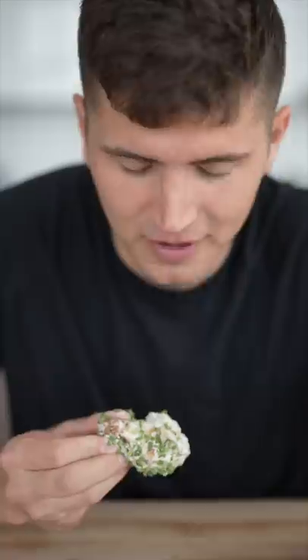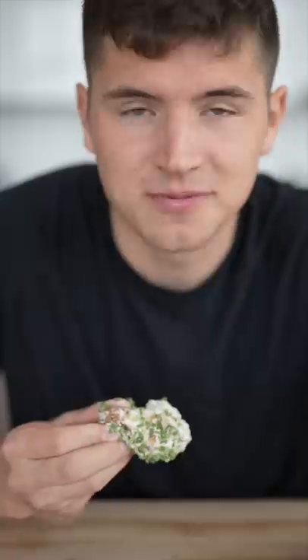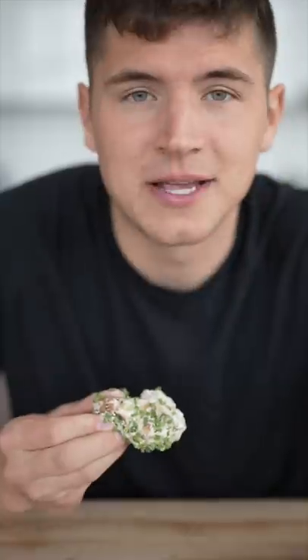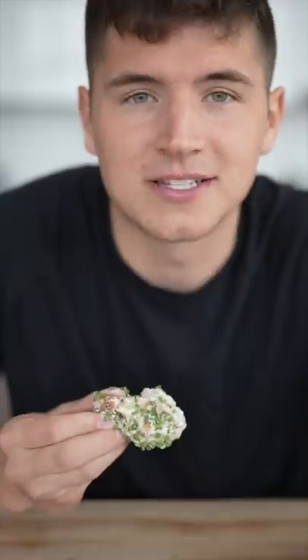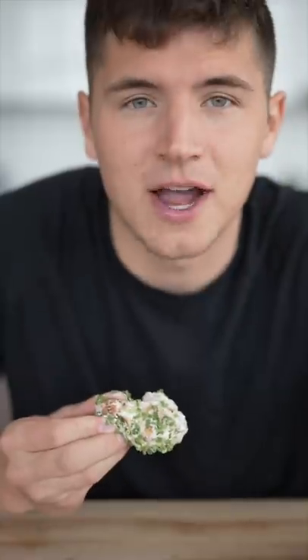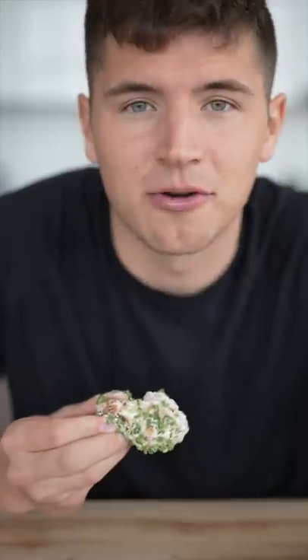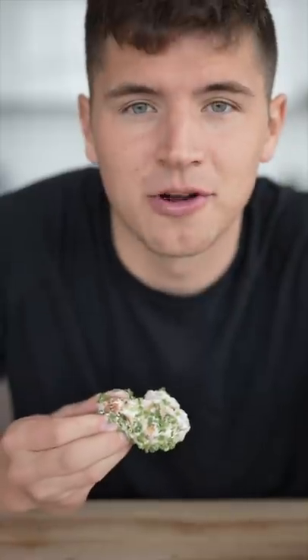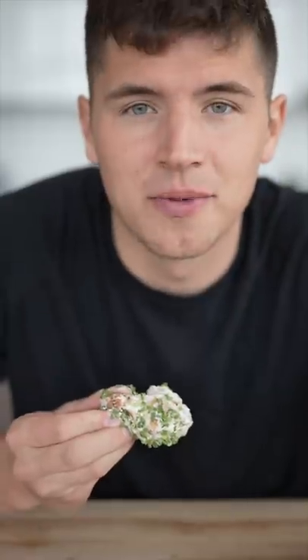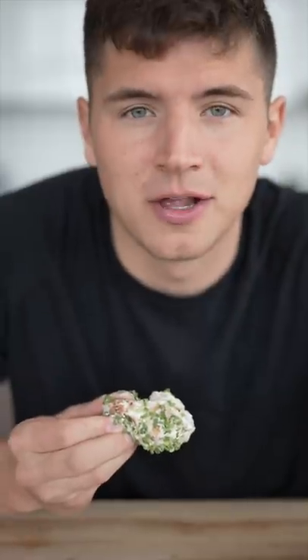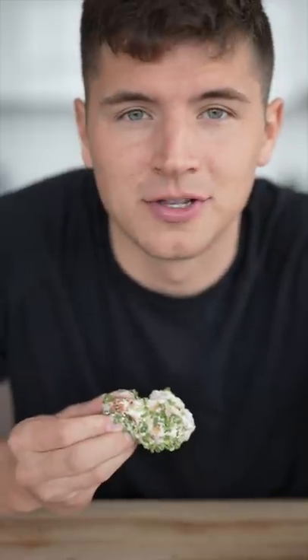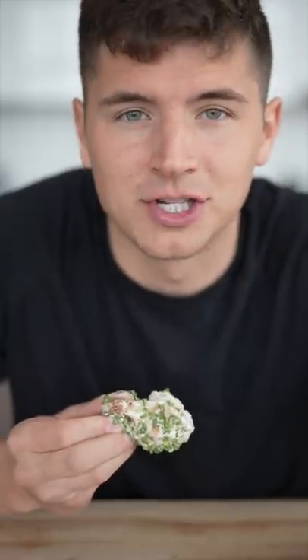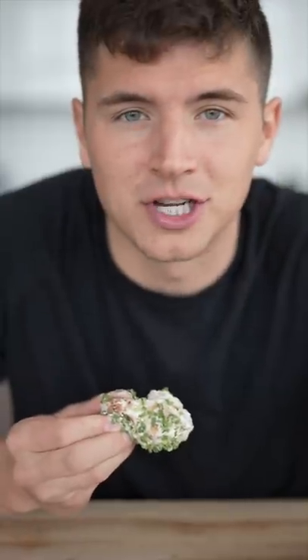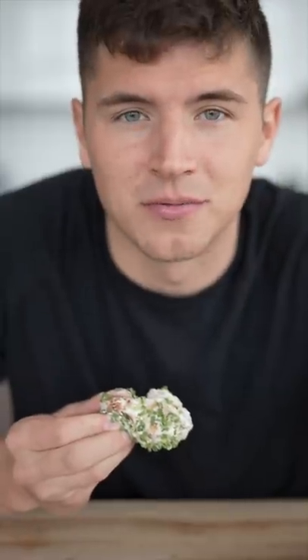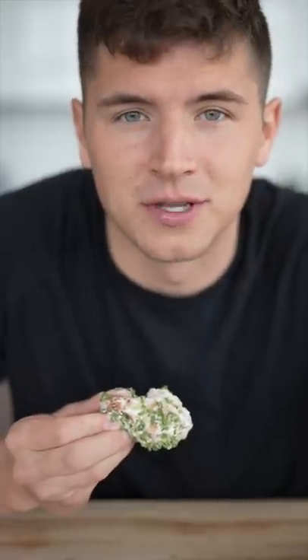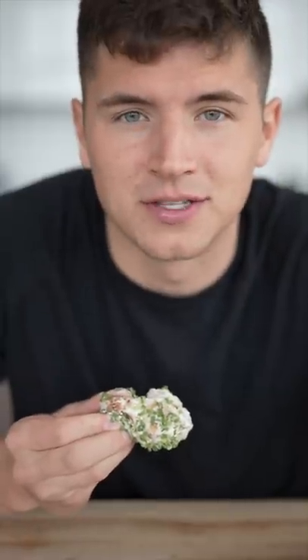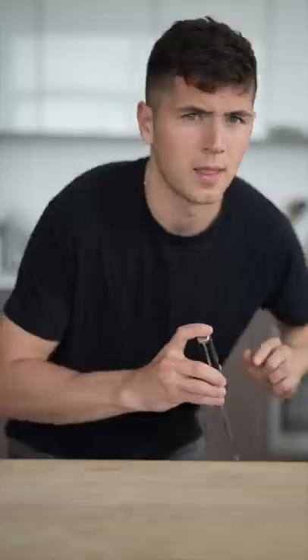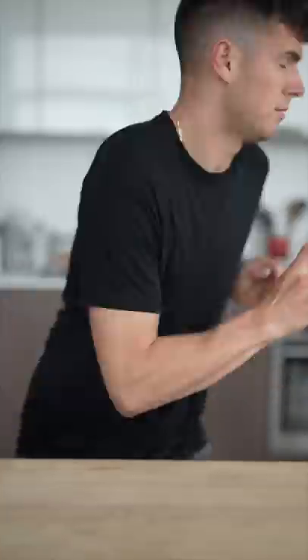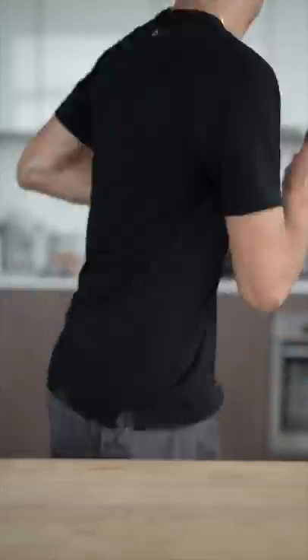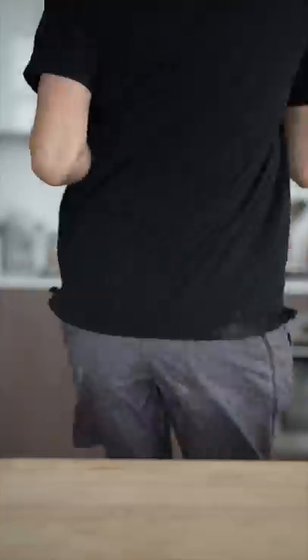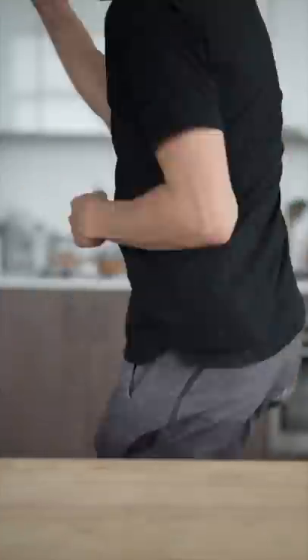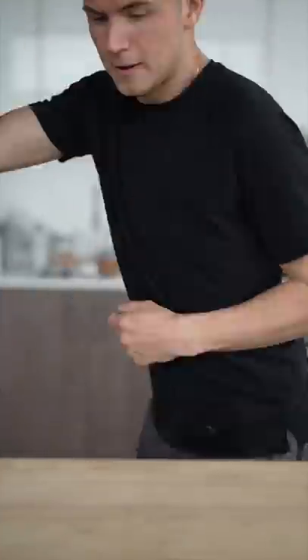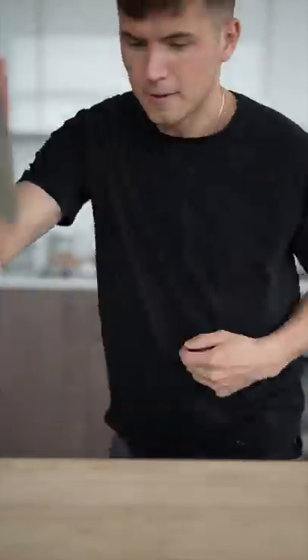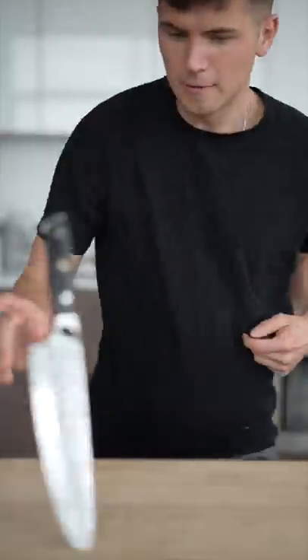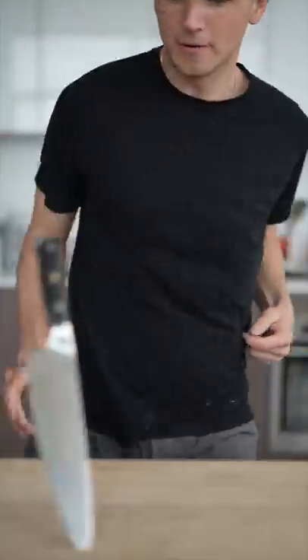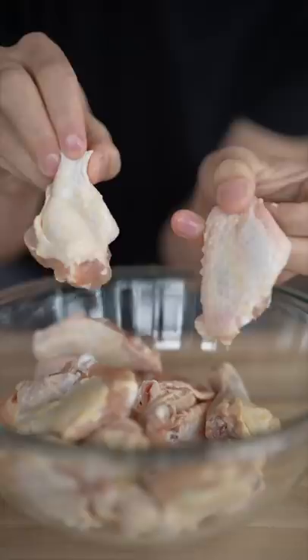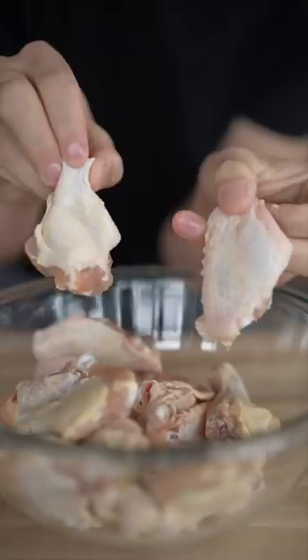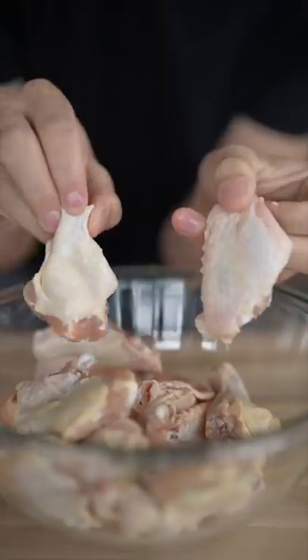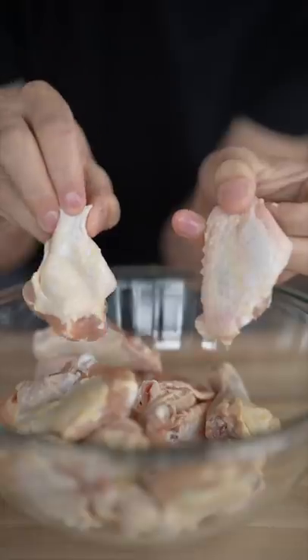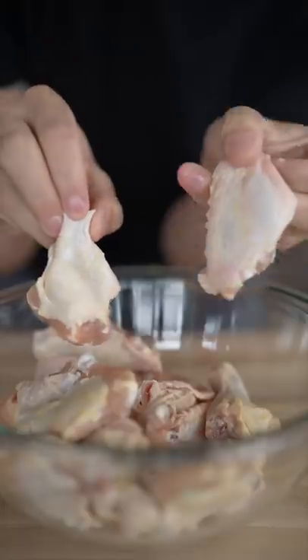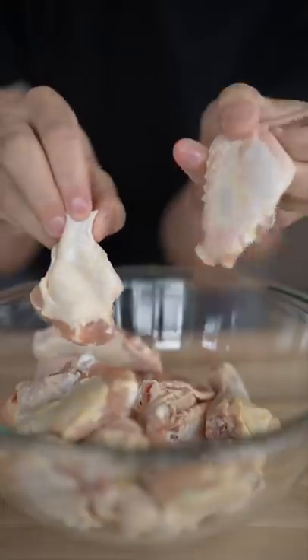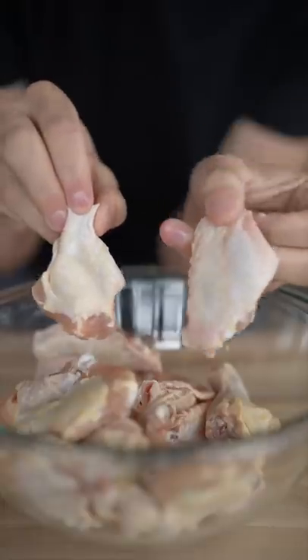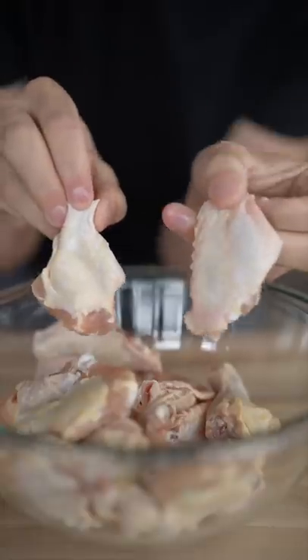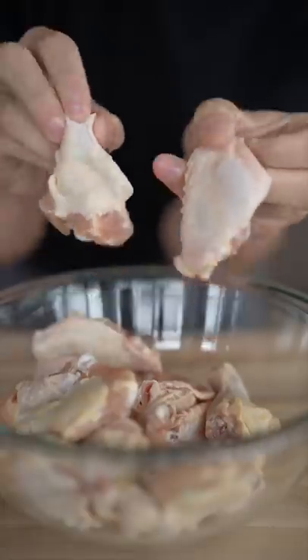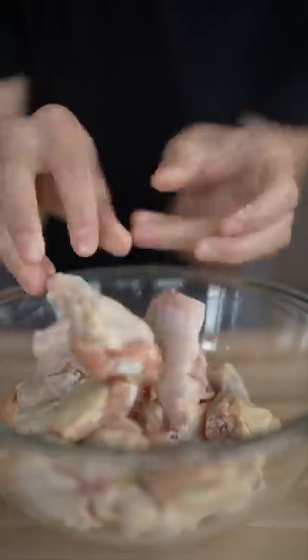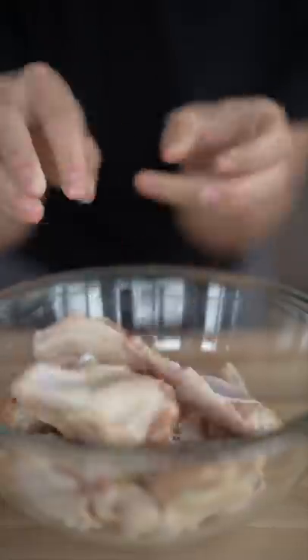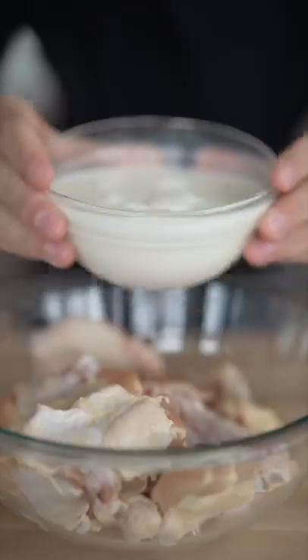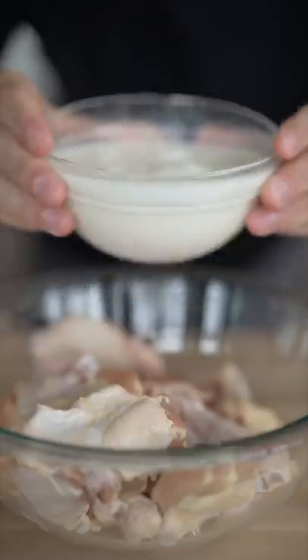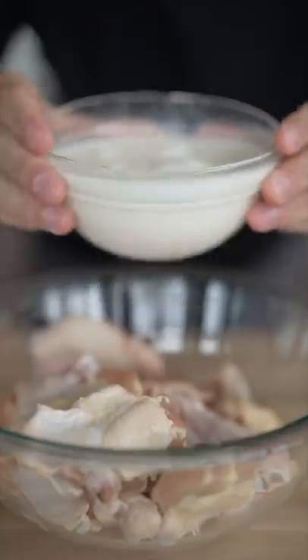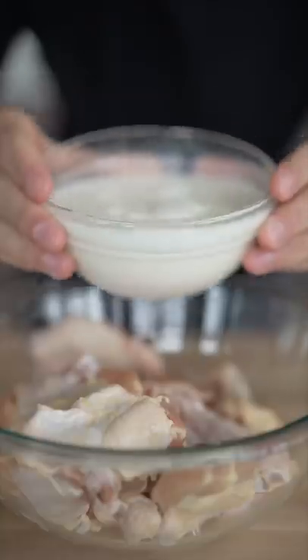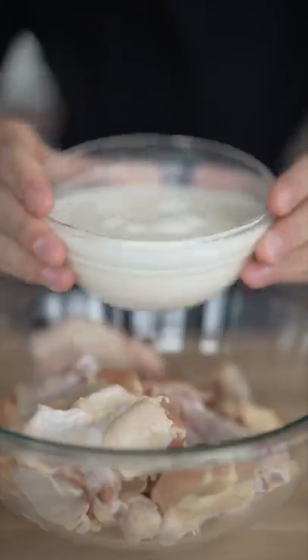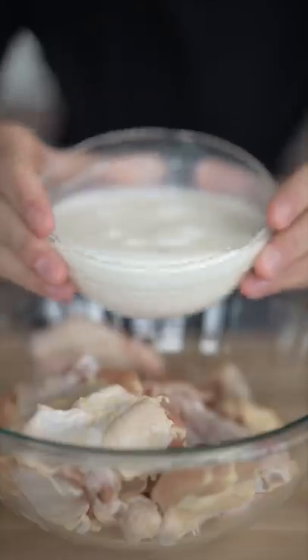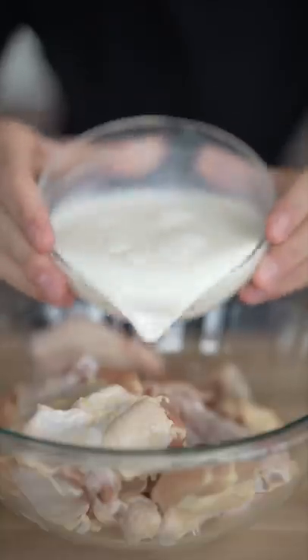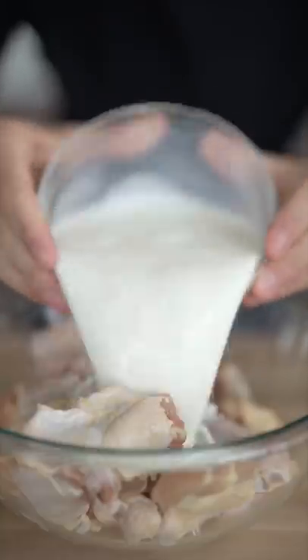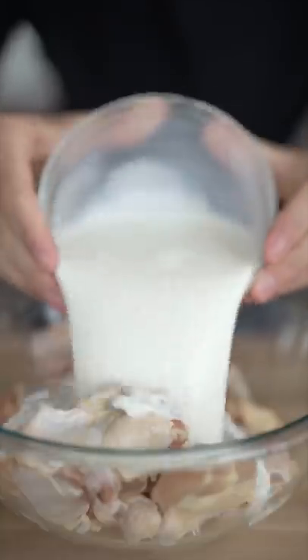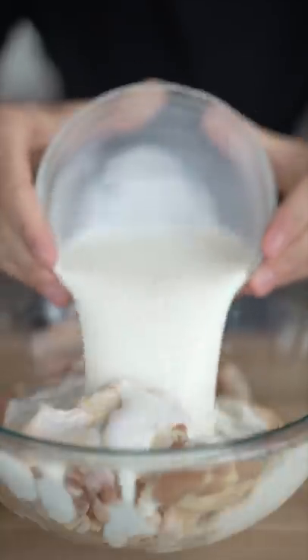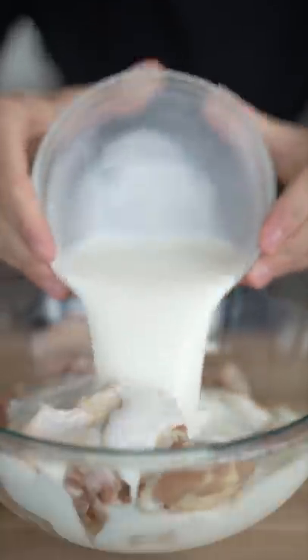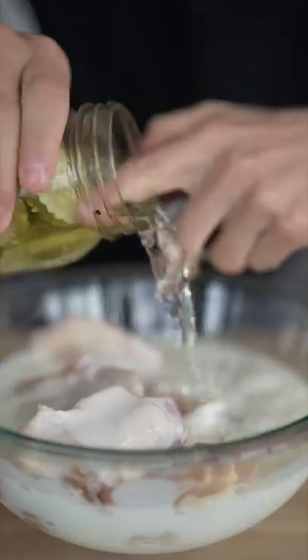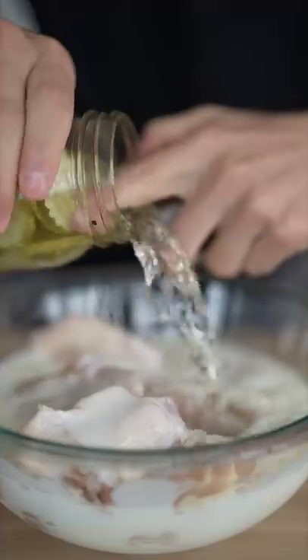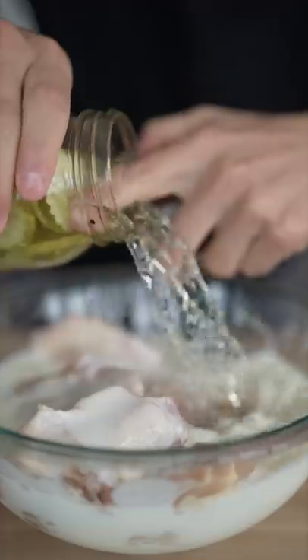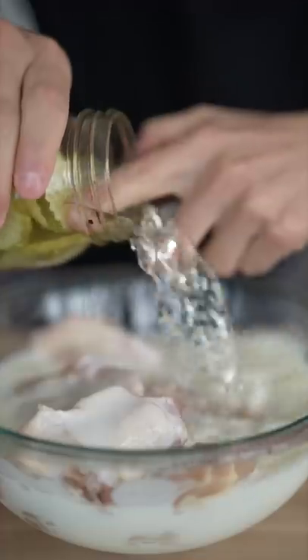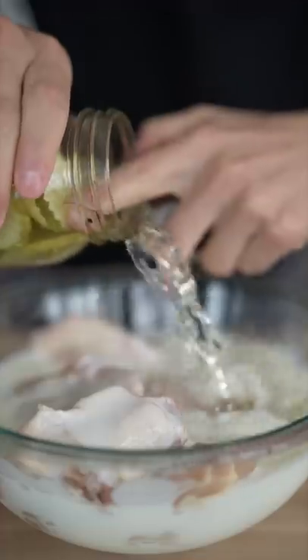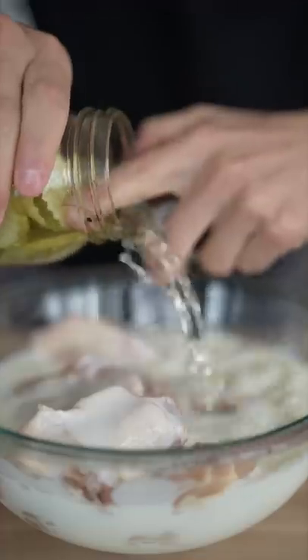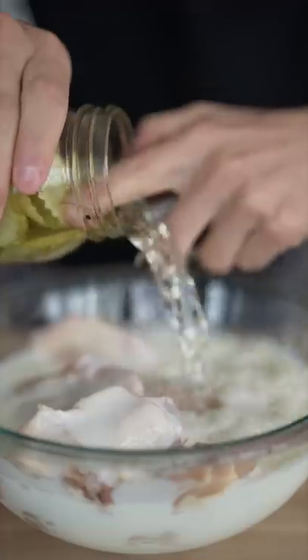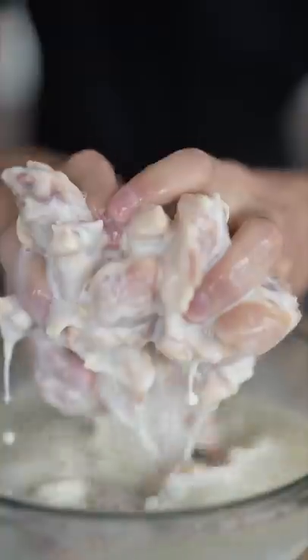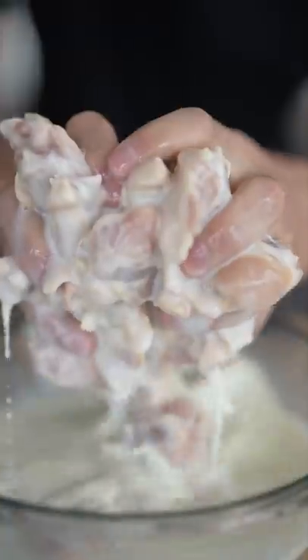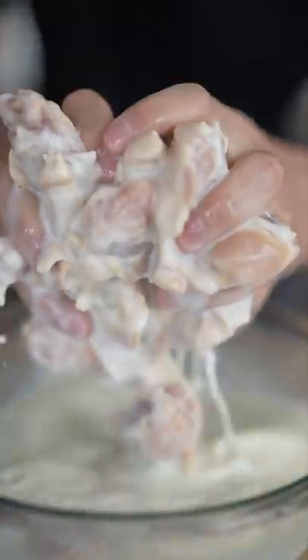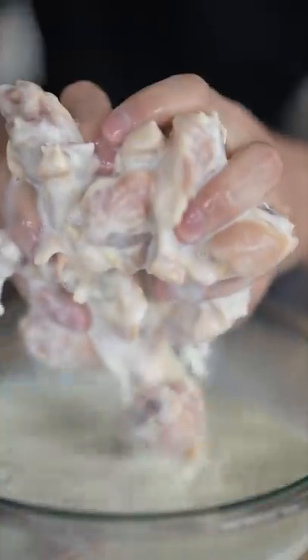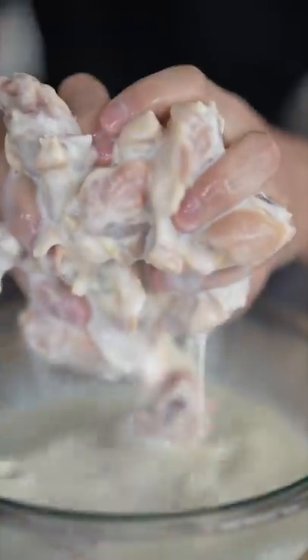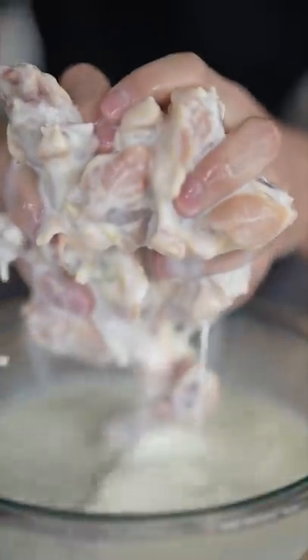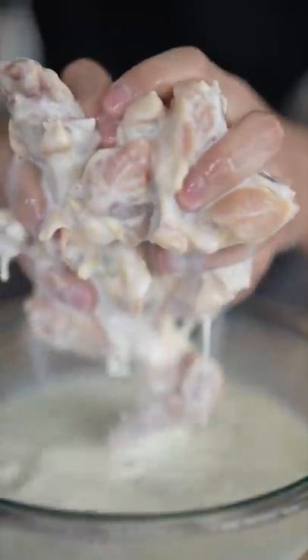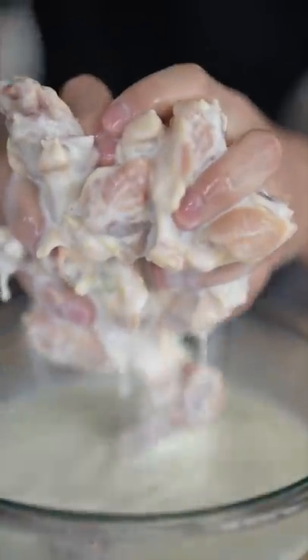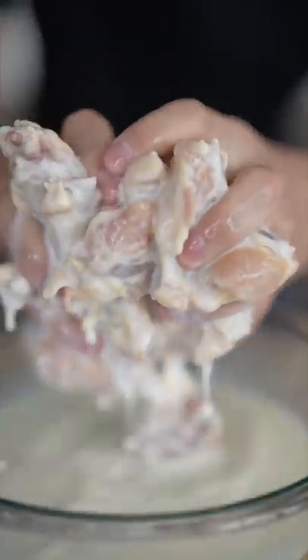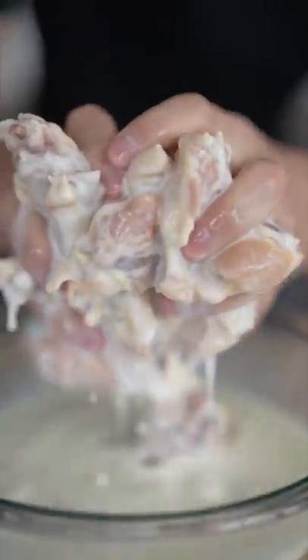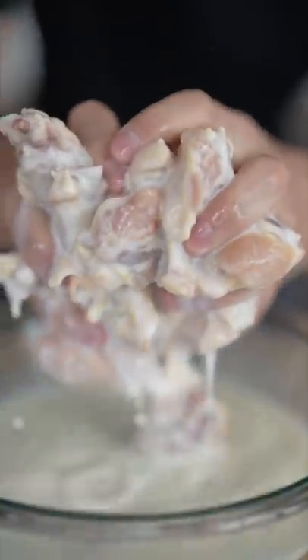Let's make sour cream and onion chicken wings. Drums are better than flats. Brine your chicken in buttermilk and pickle juice, and let those sit for 30 minutes.